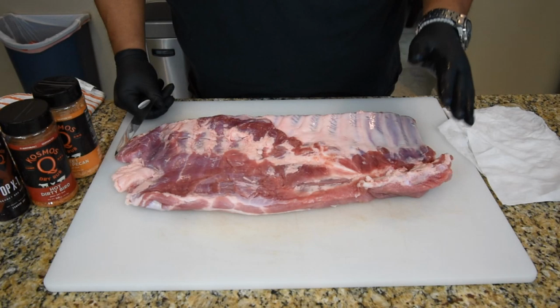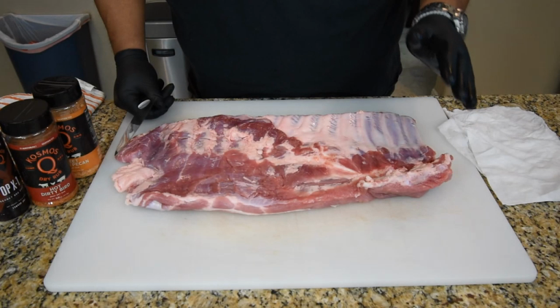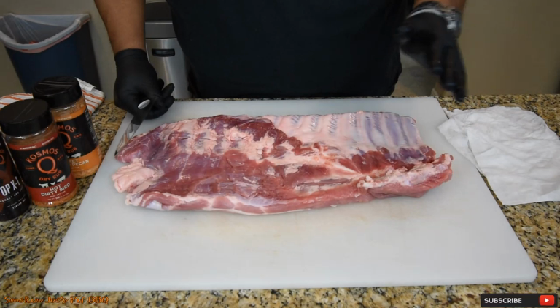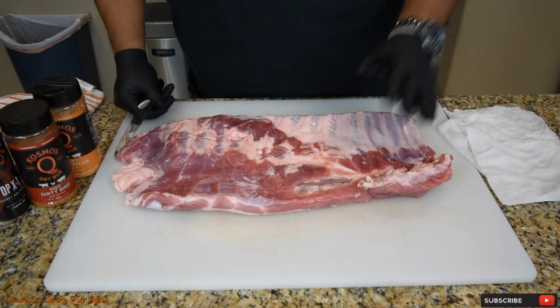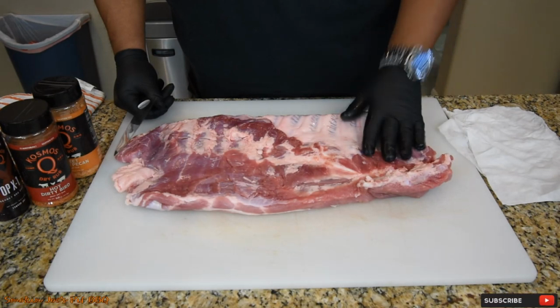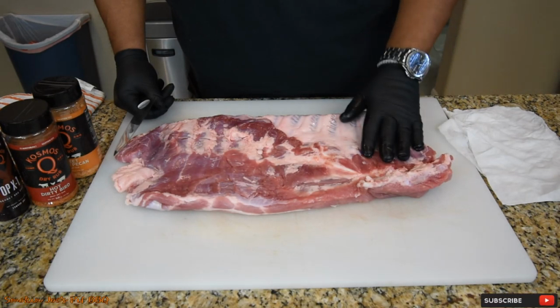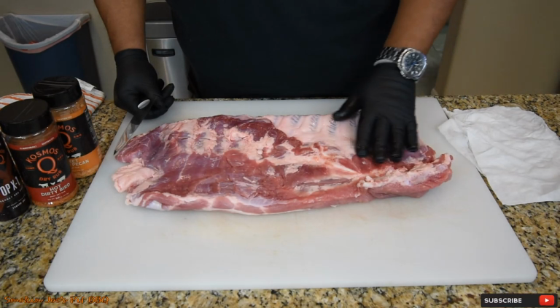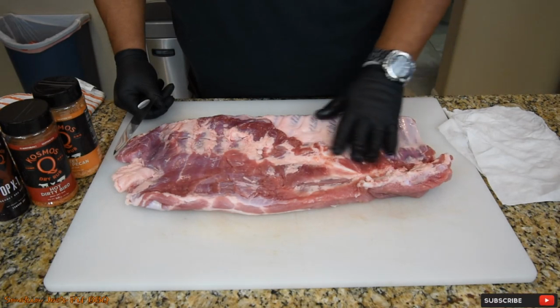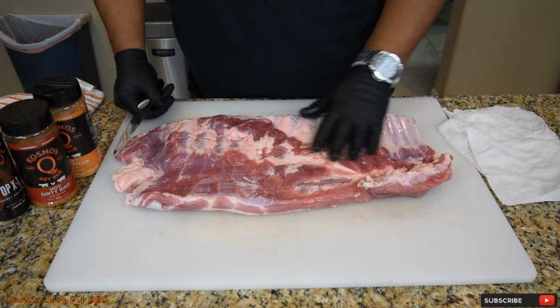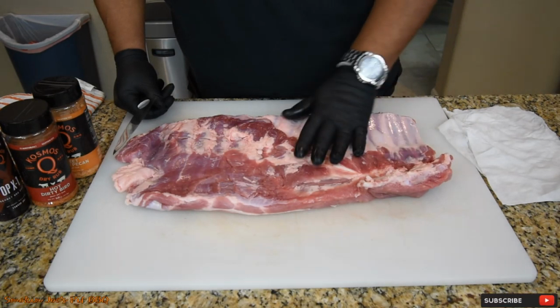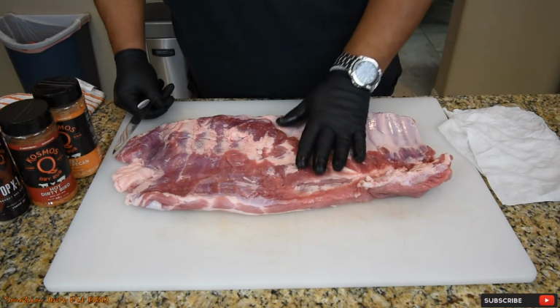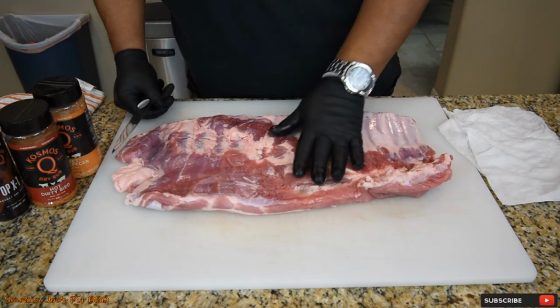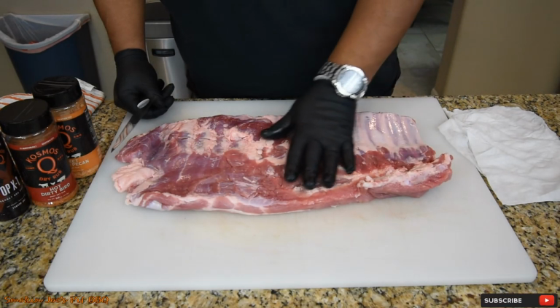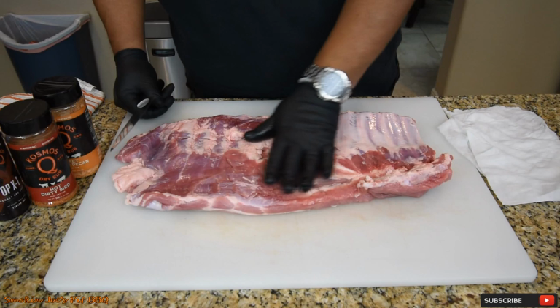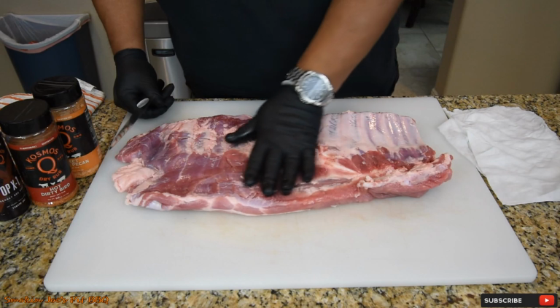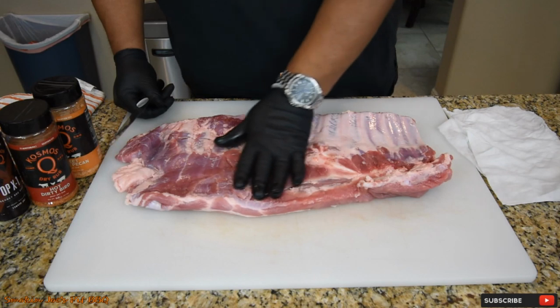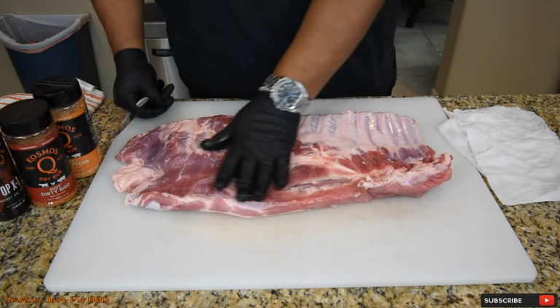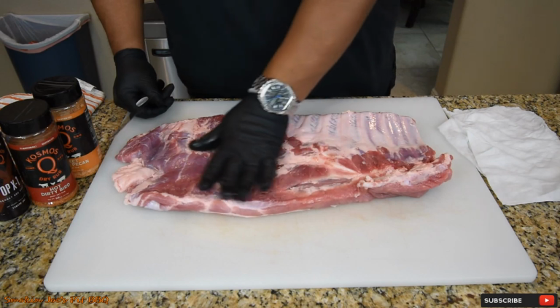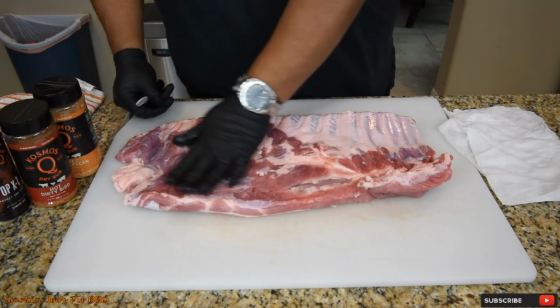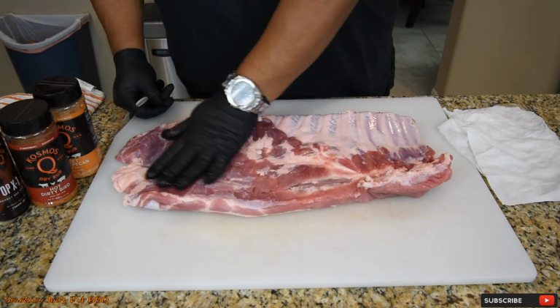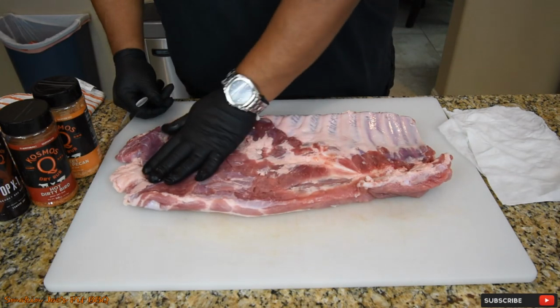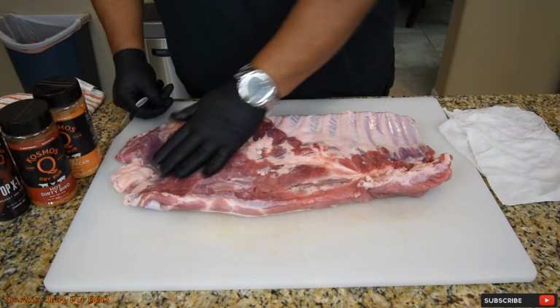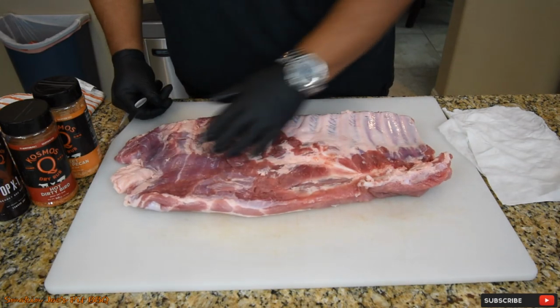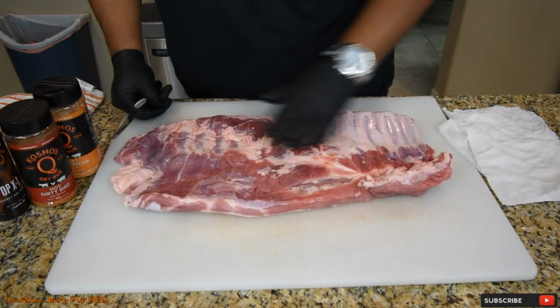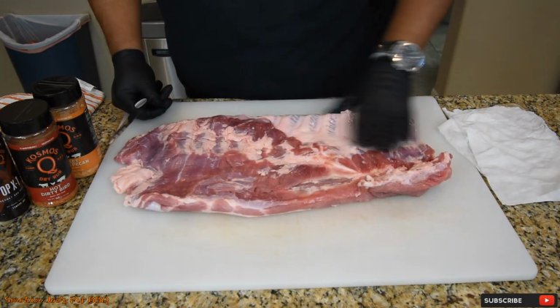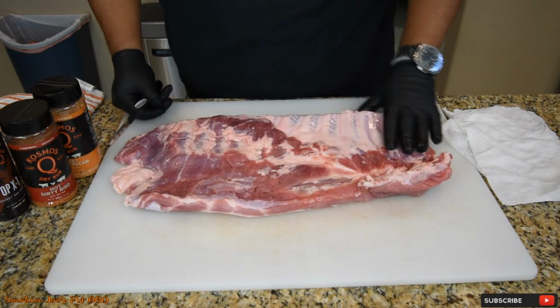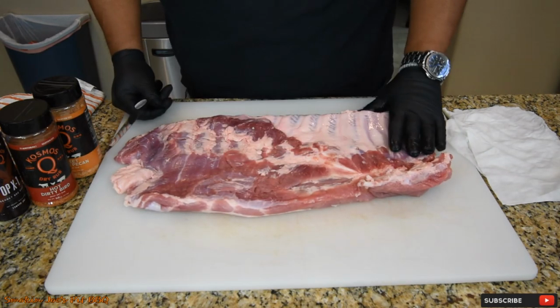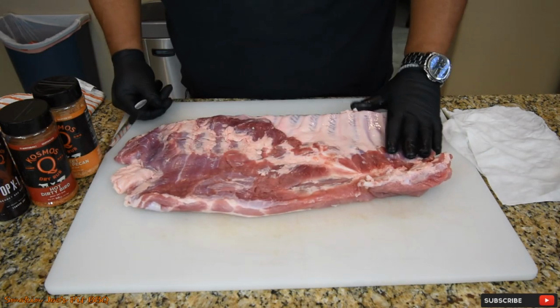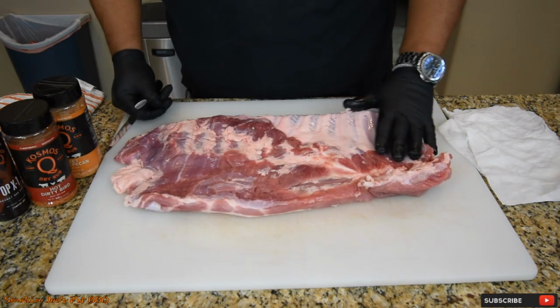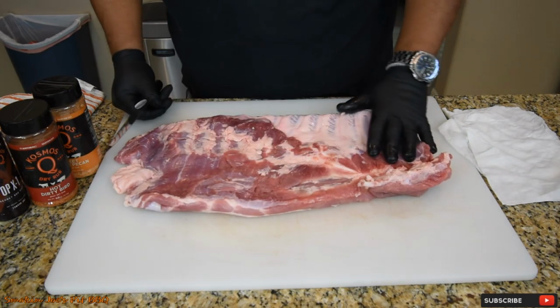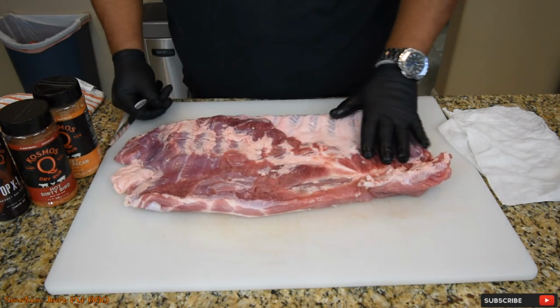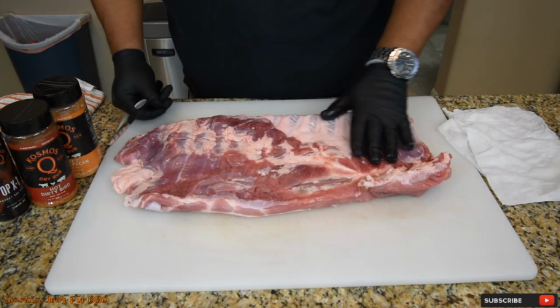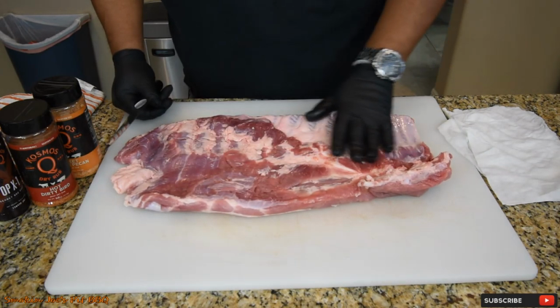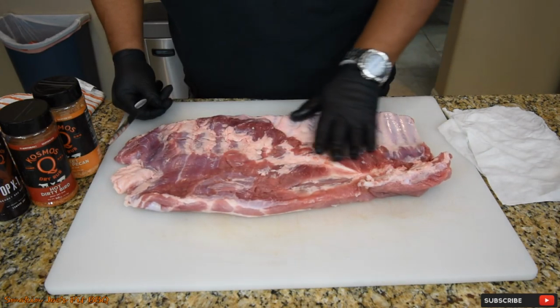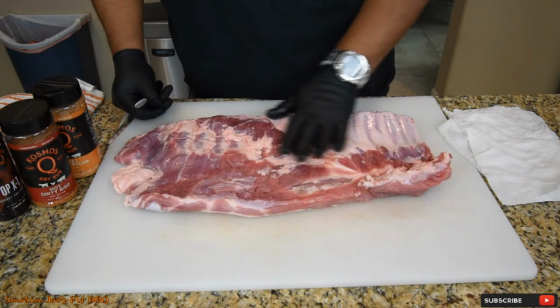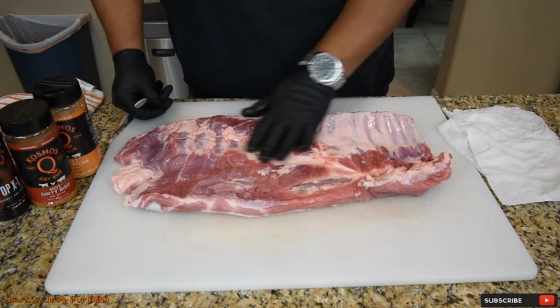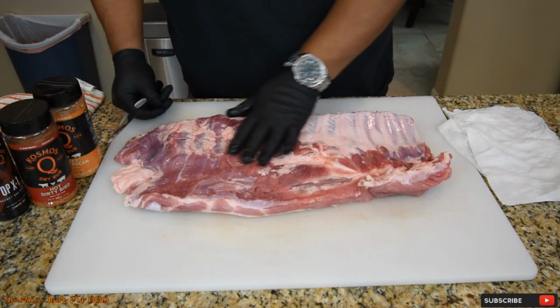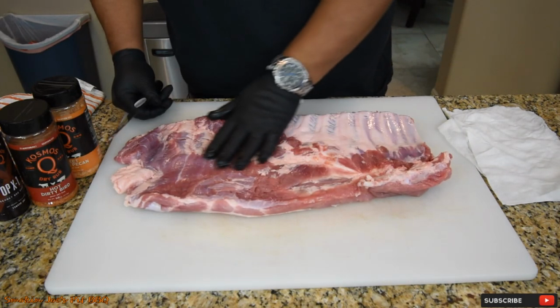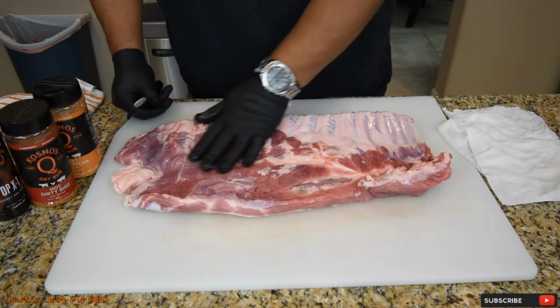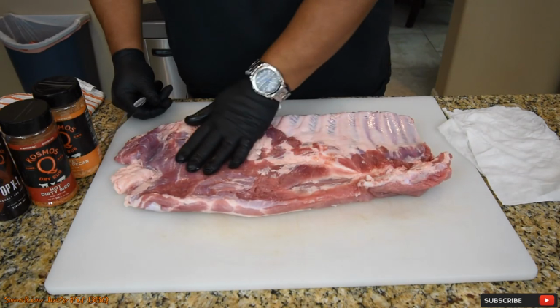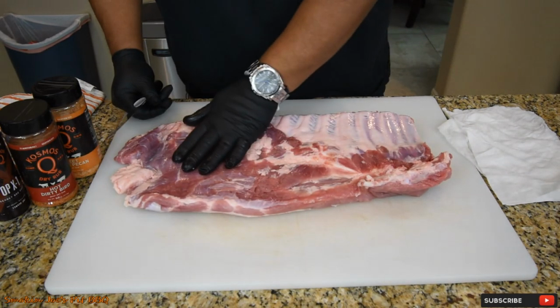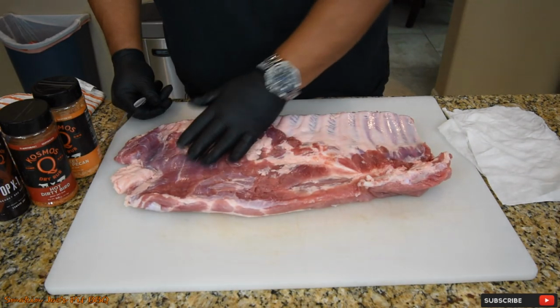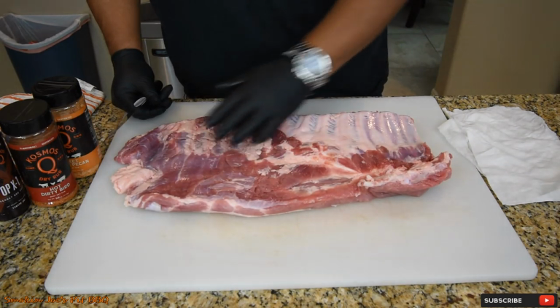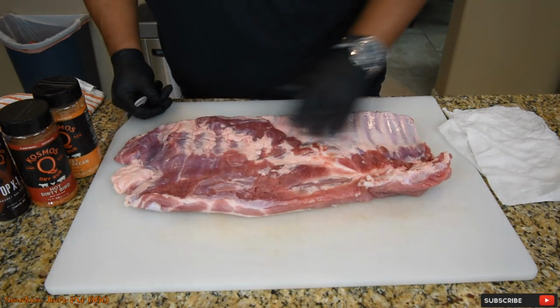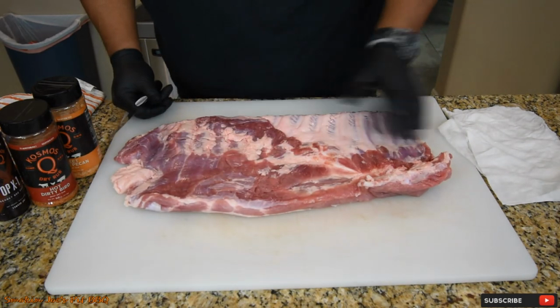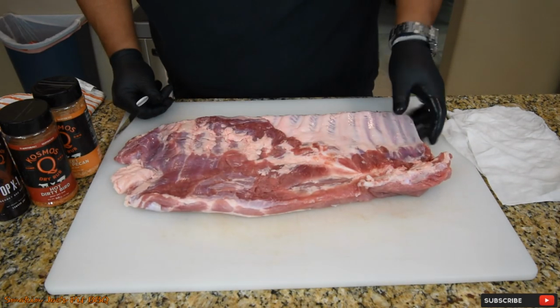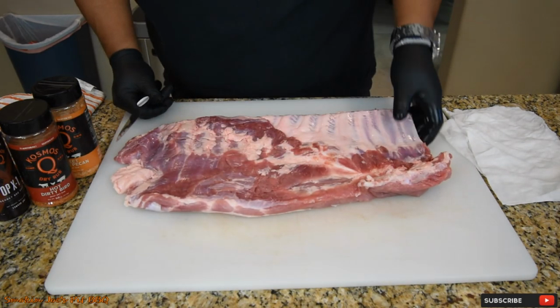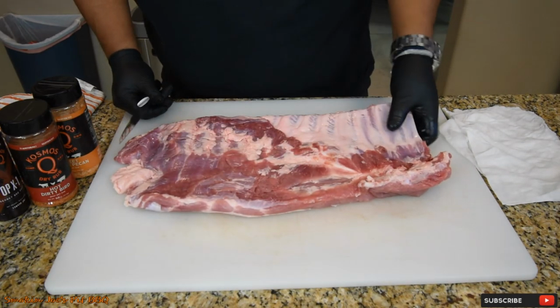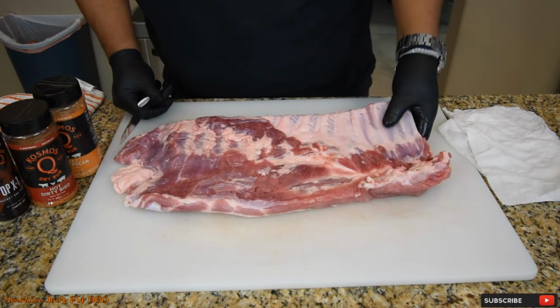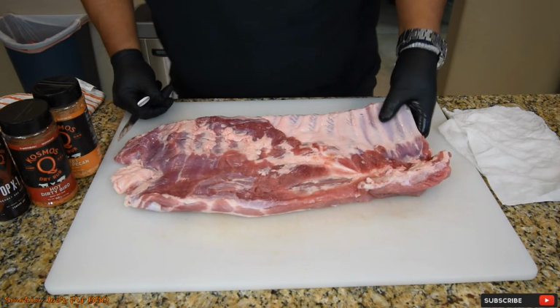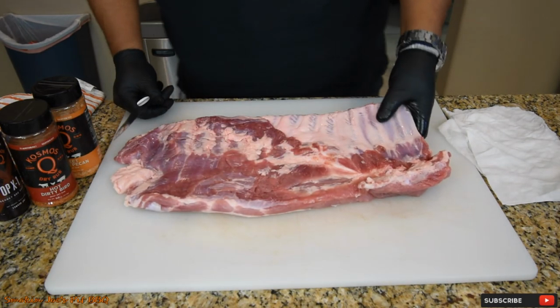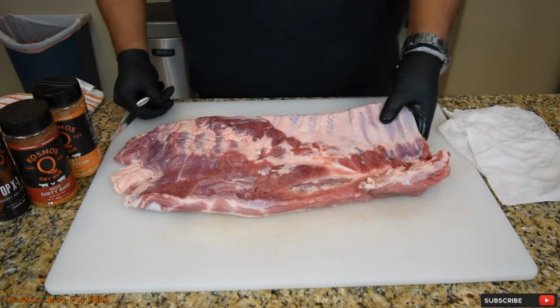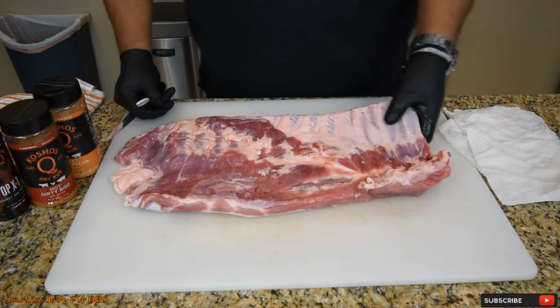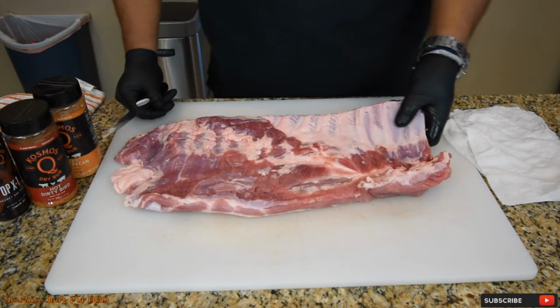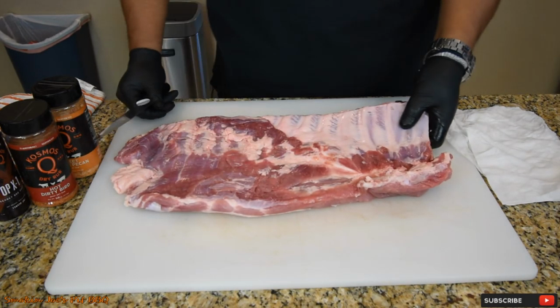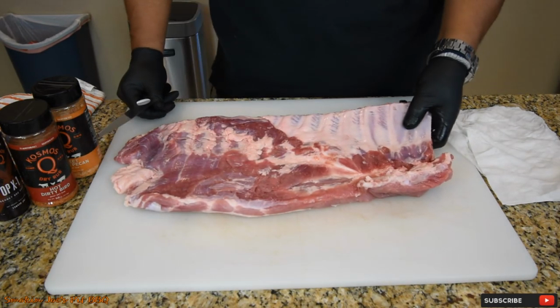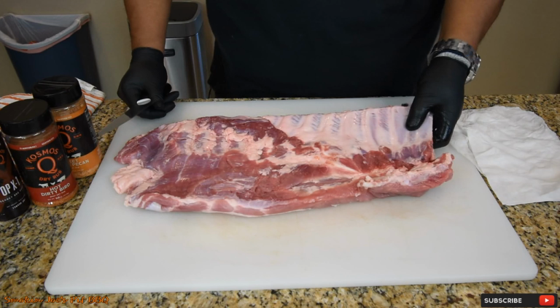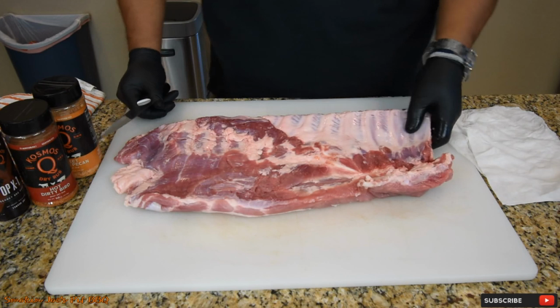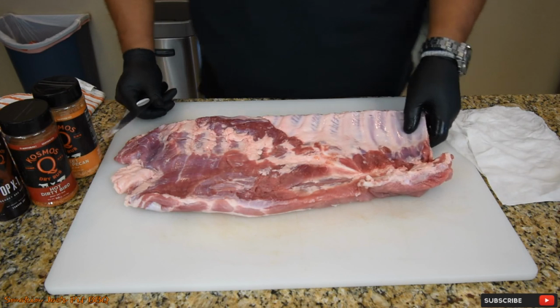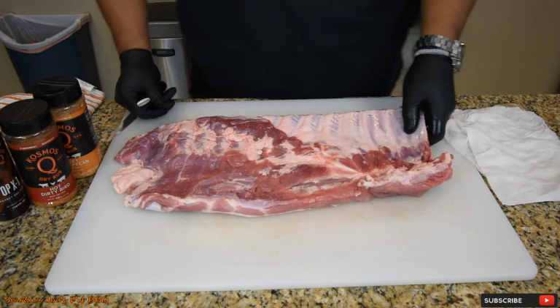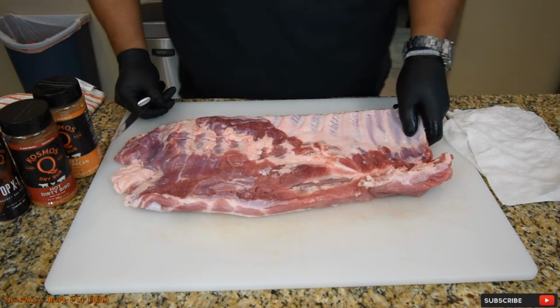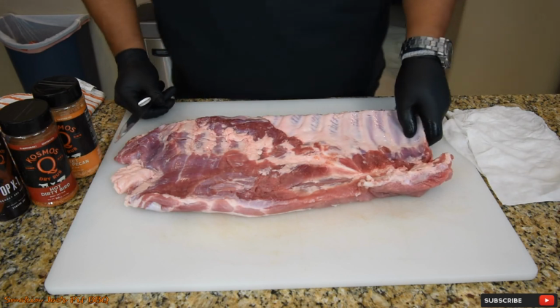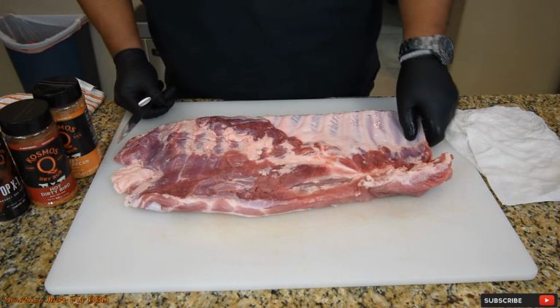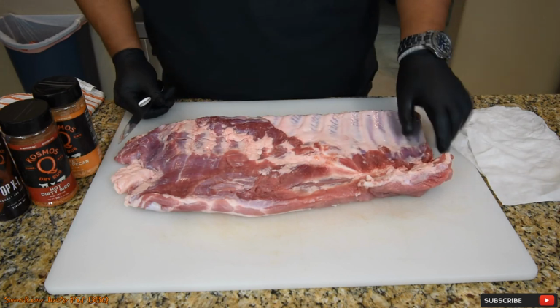So what we're starting with is a full rack of spare ribs right here, and I'm going to trim this down into a St. Louis cut, more for a competition style, if you will.